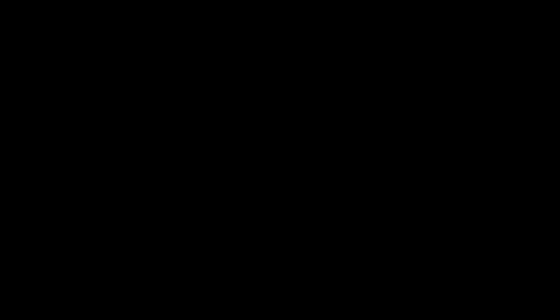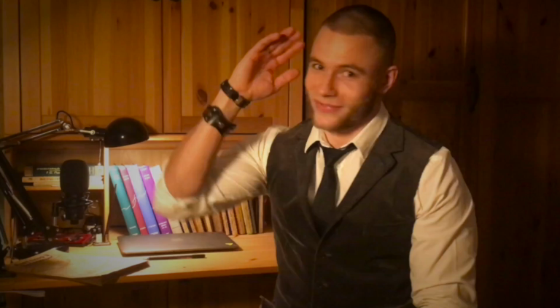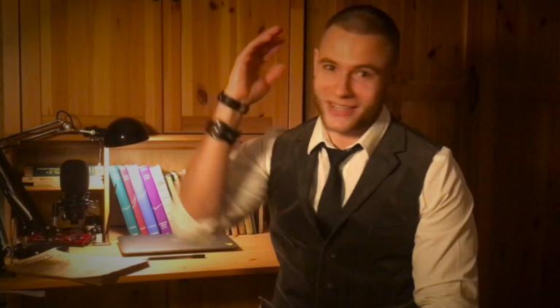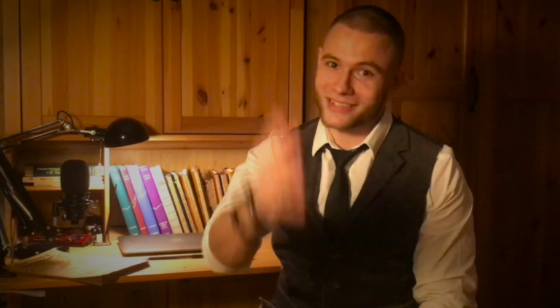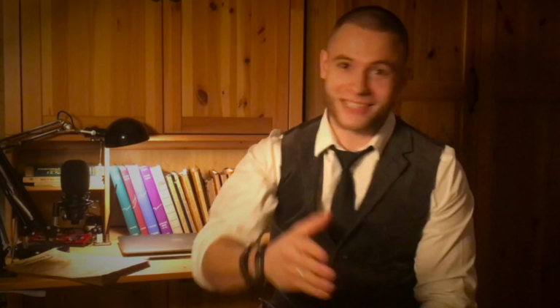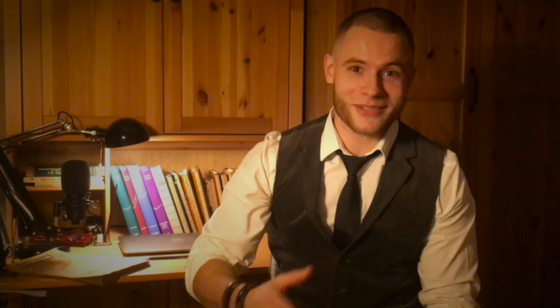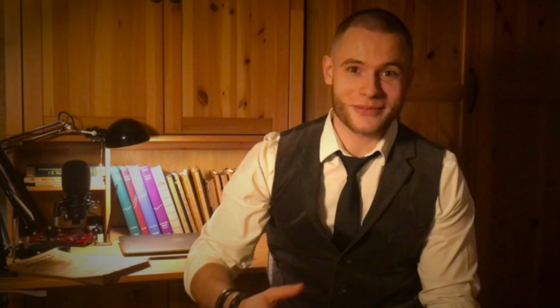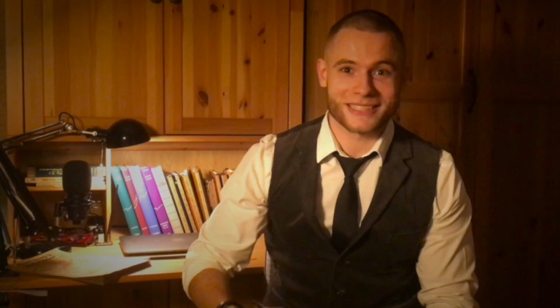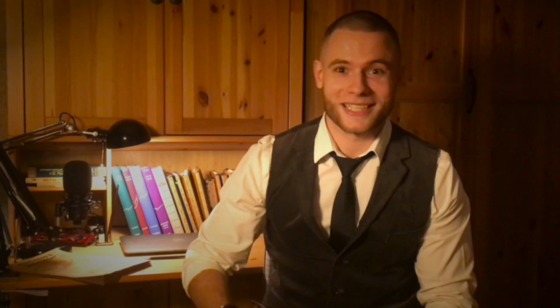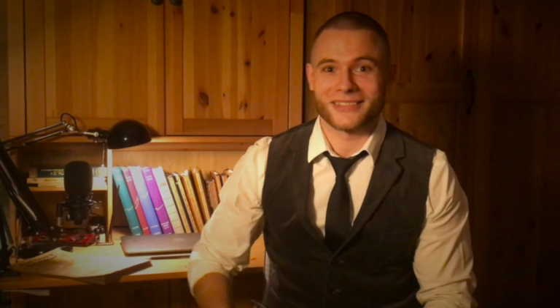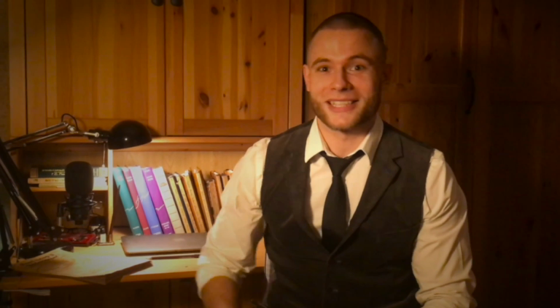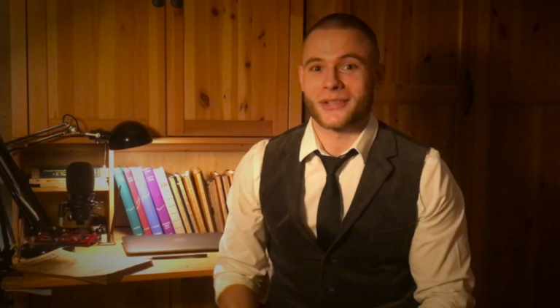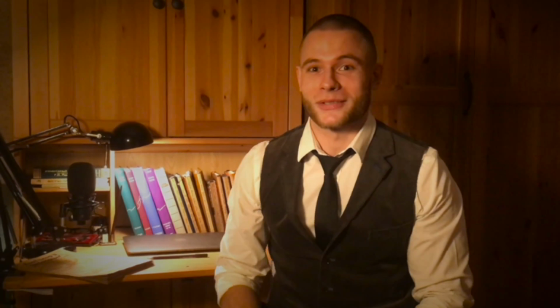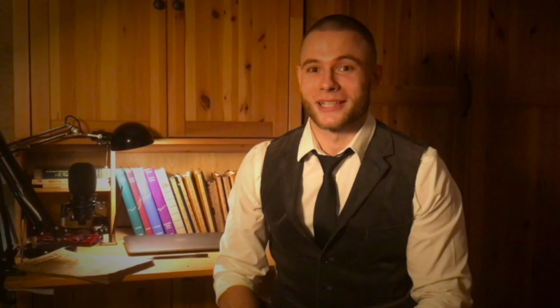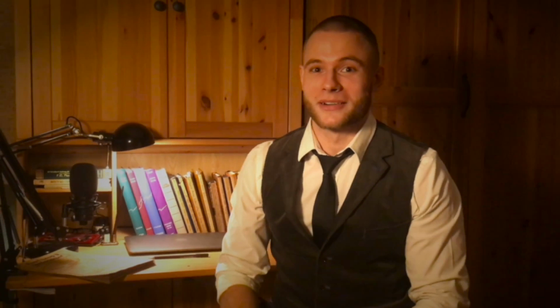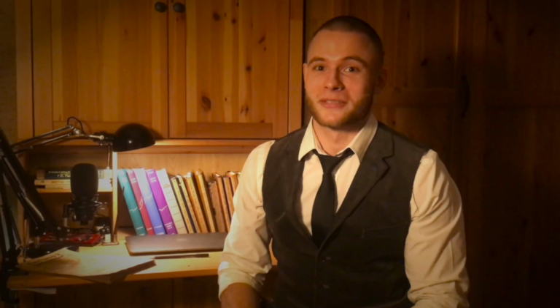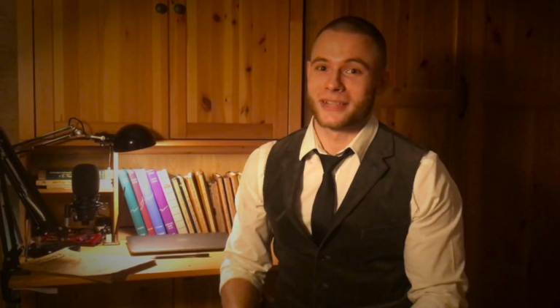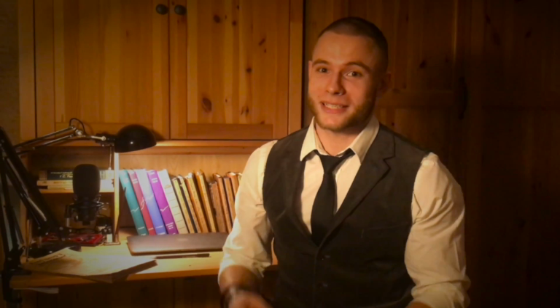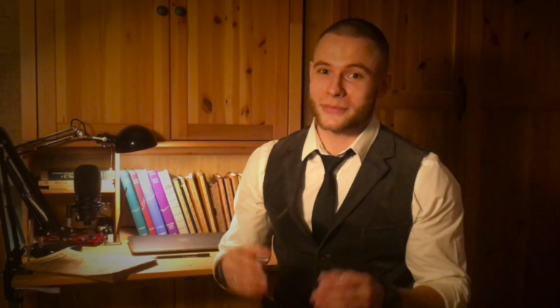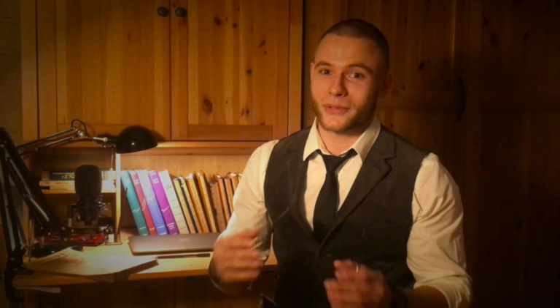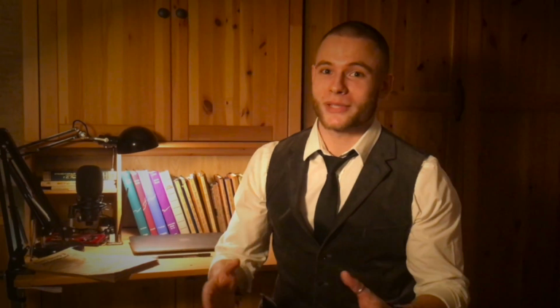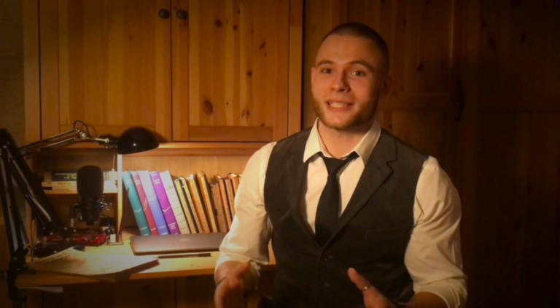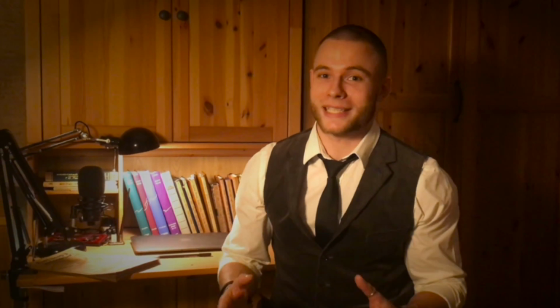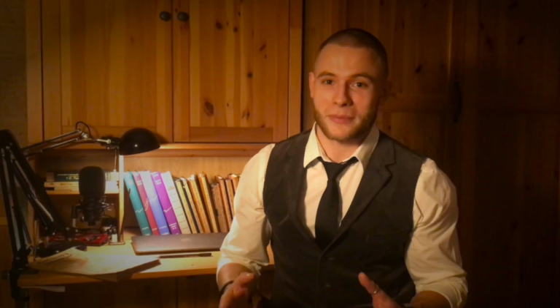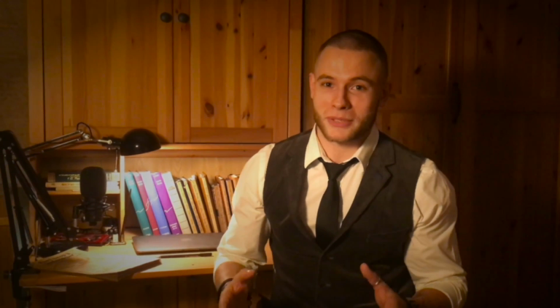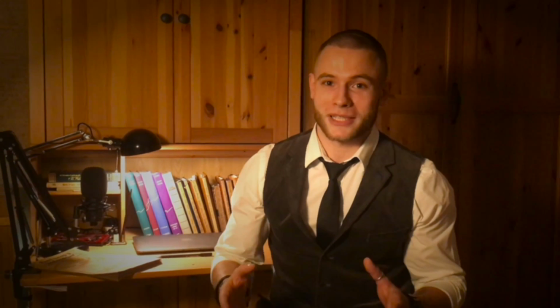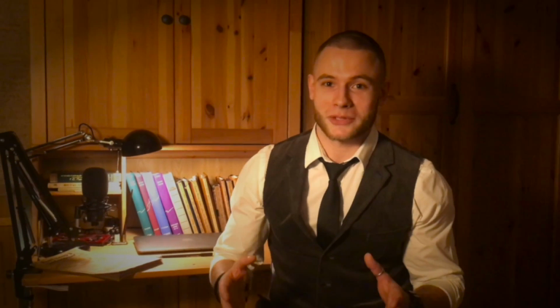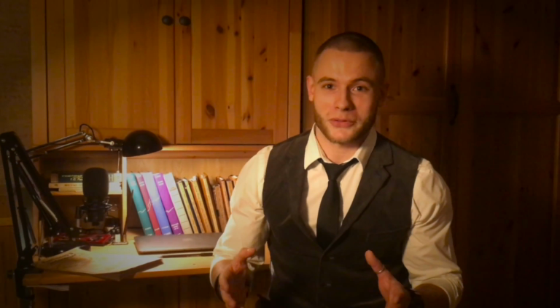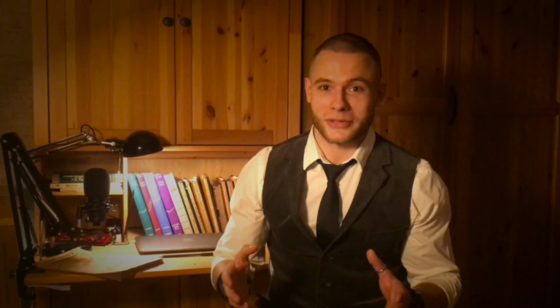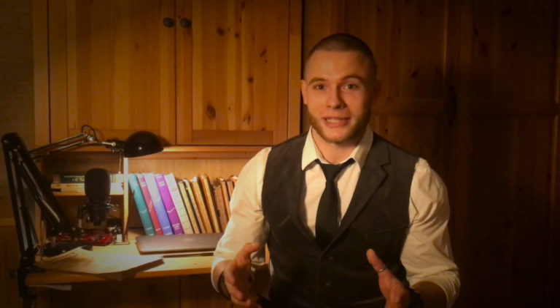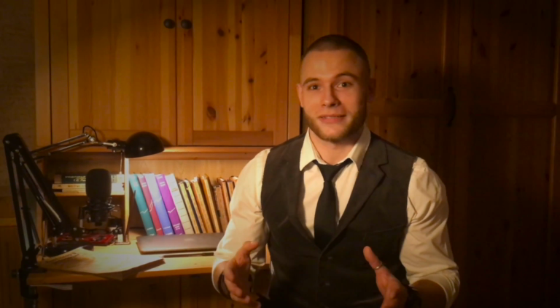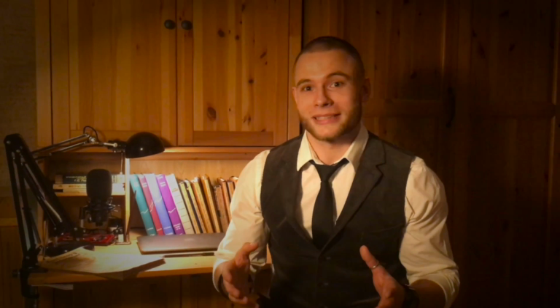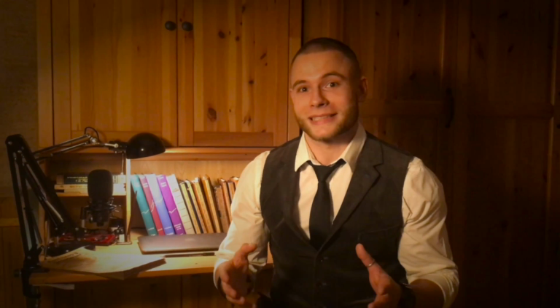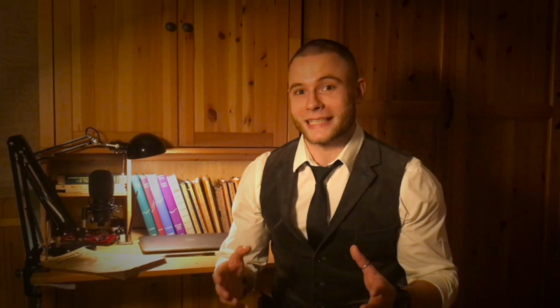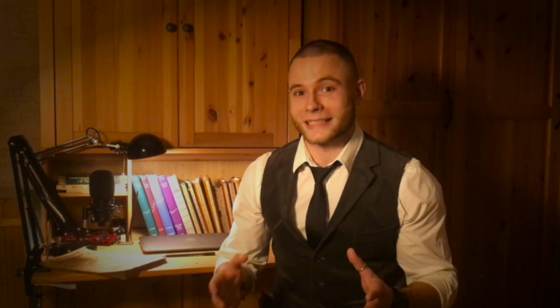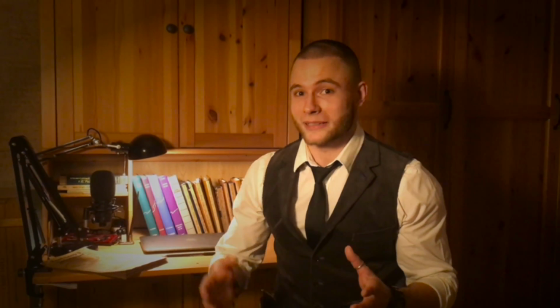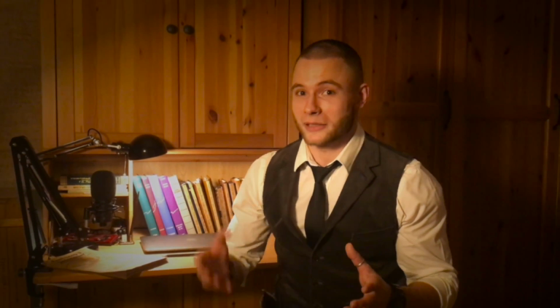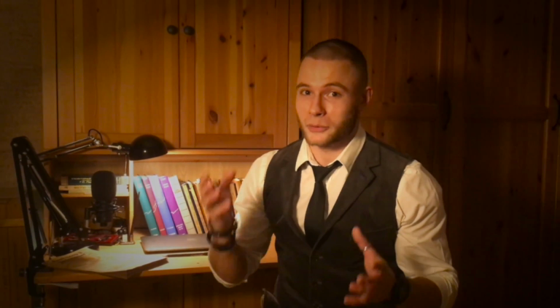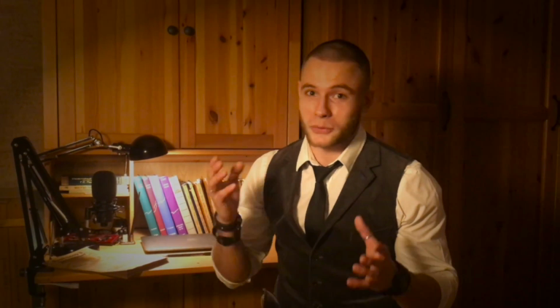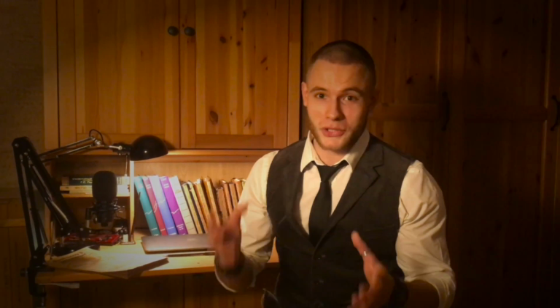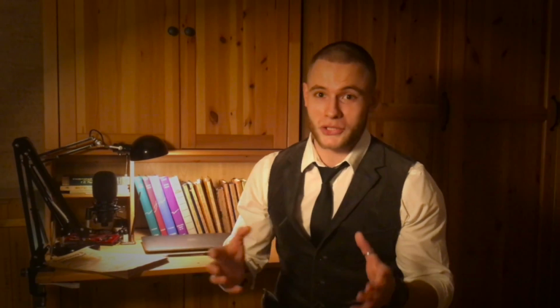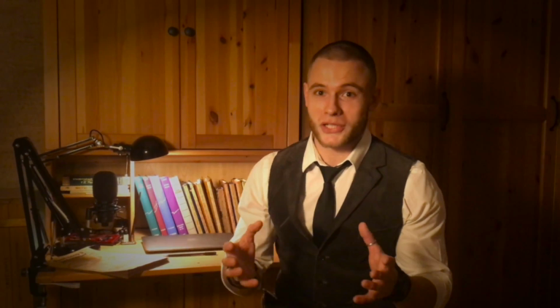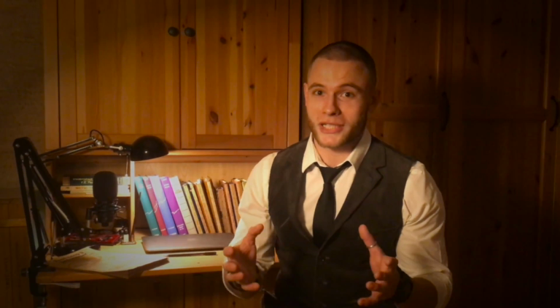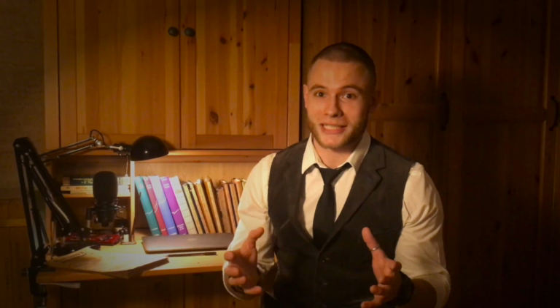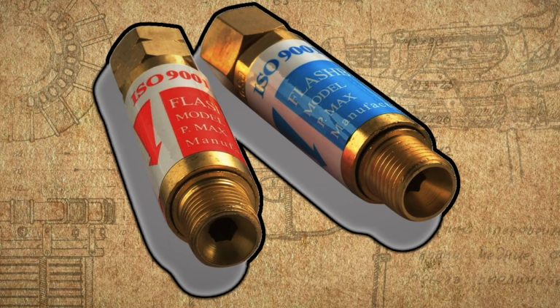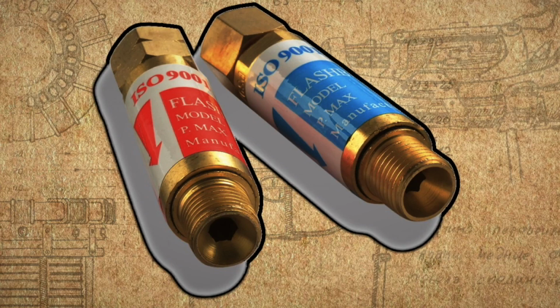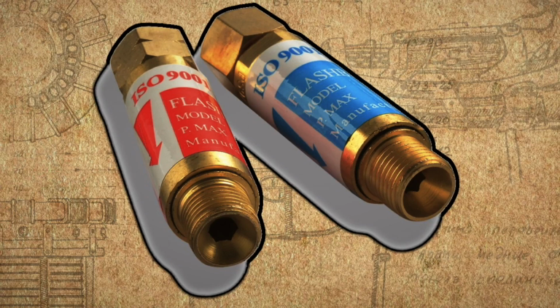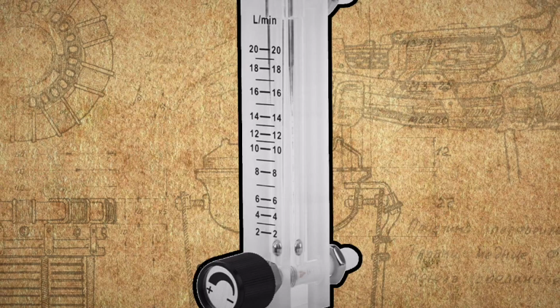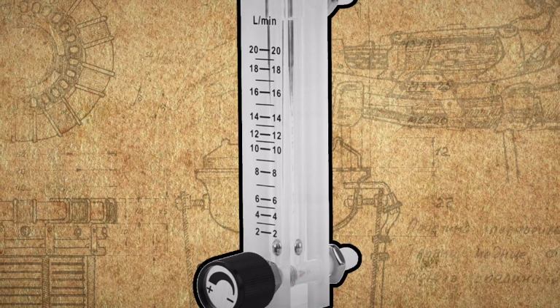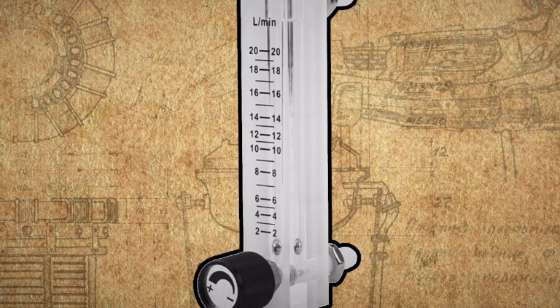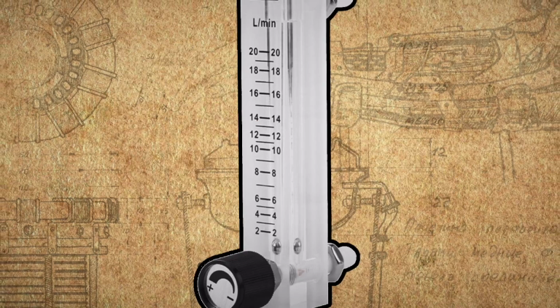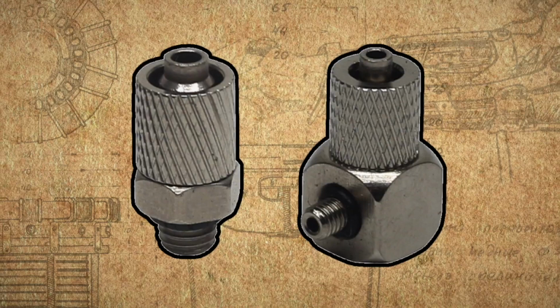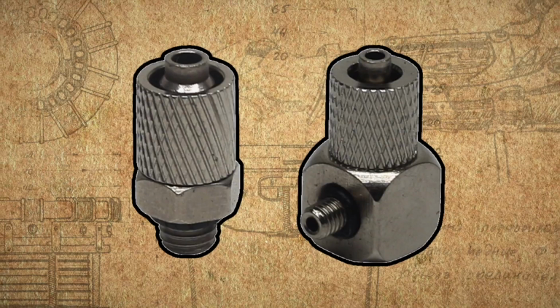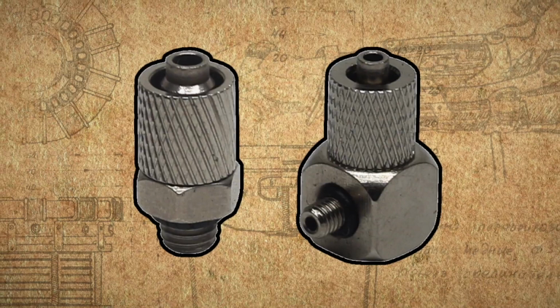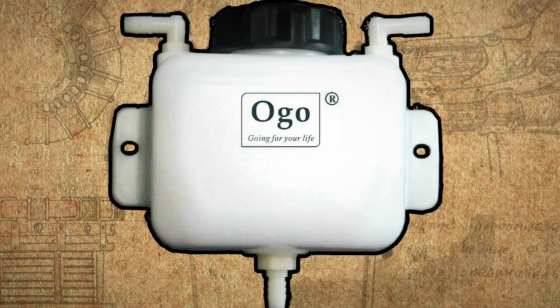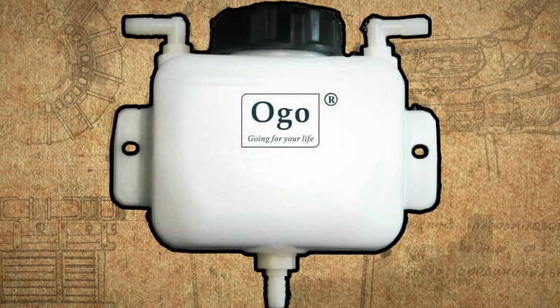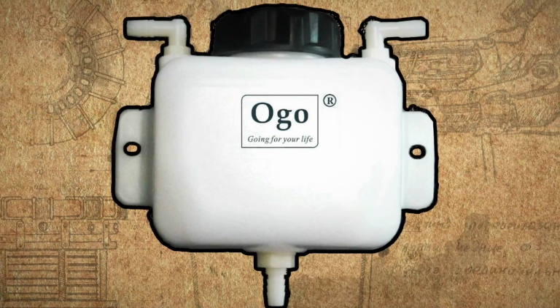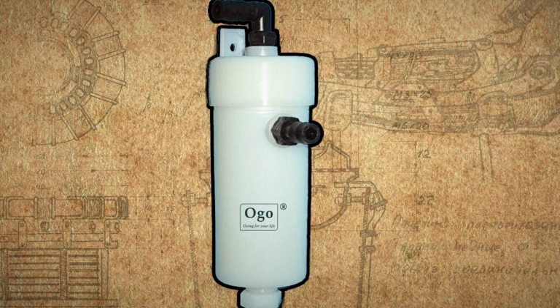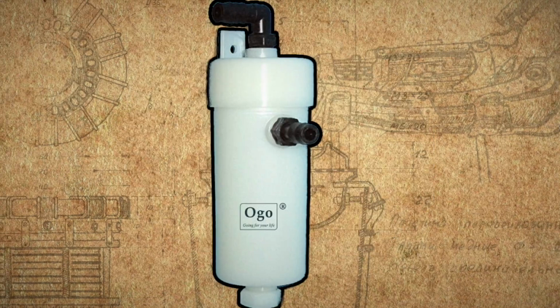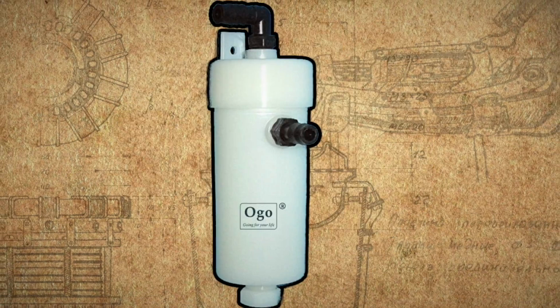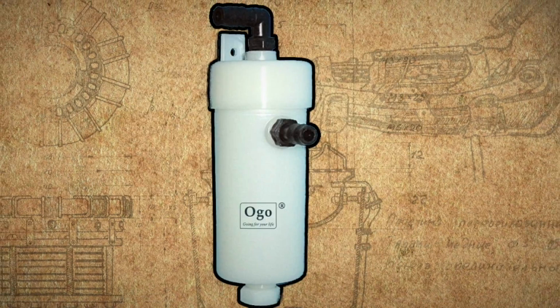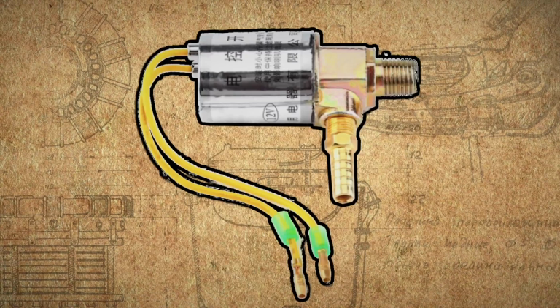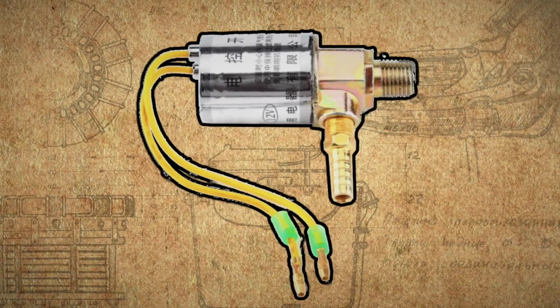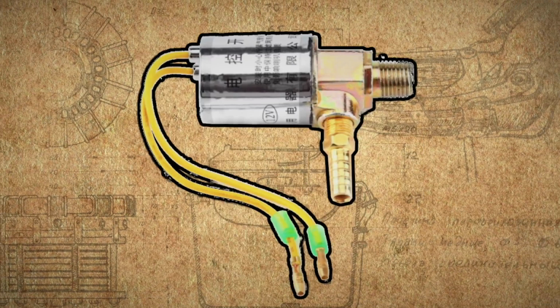Hey hydrogen people! In this video I'll show you the best items for hydrogen experiments that you can order from Aliexpress.